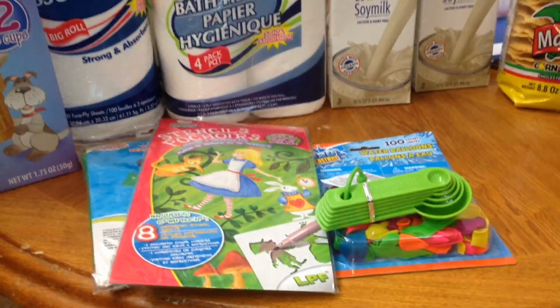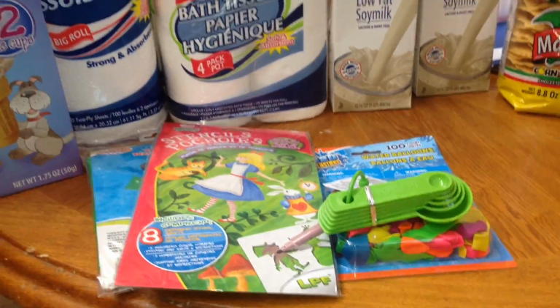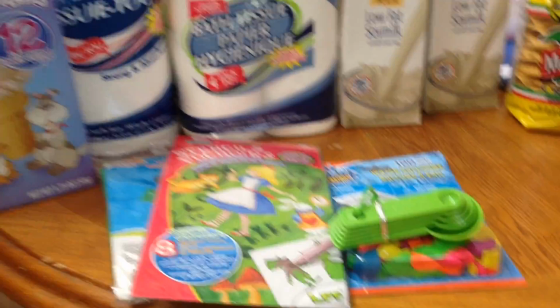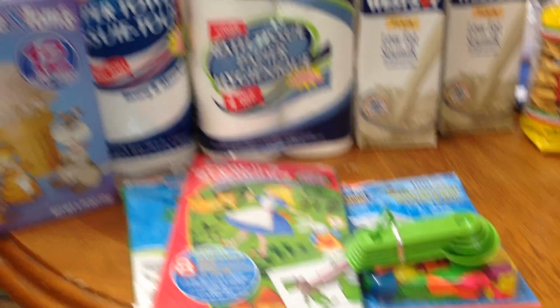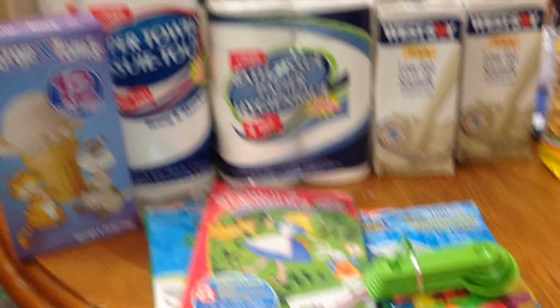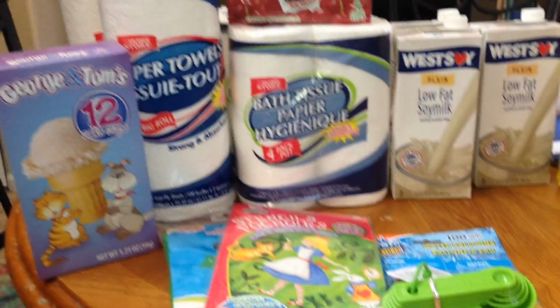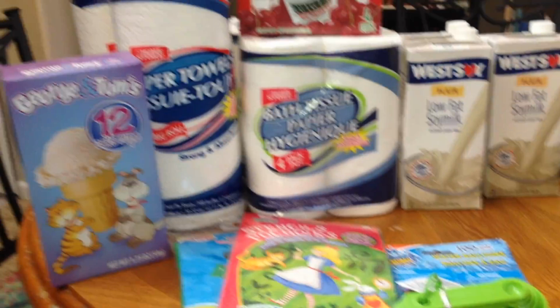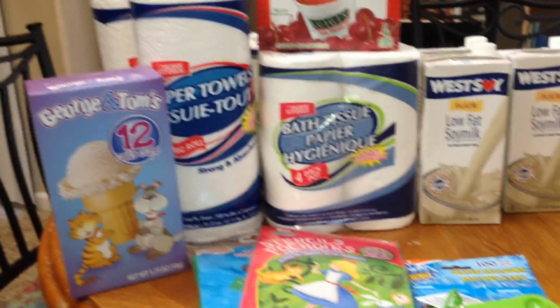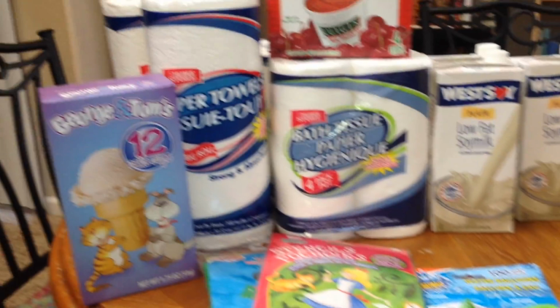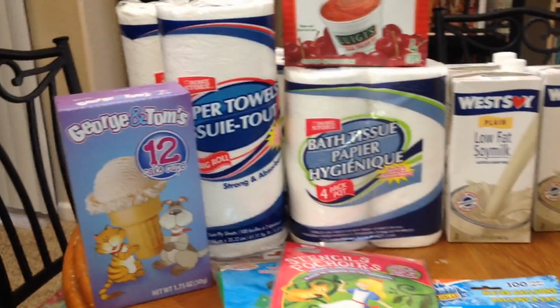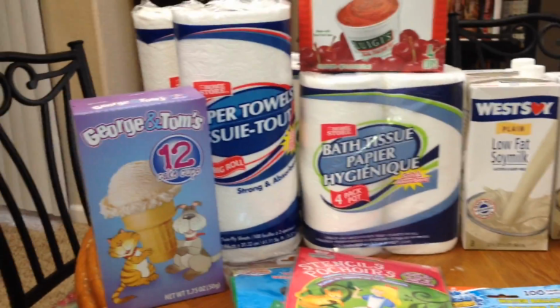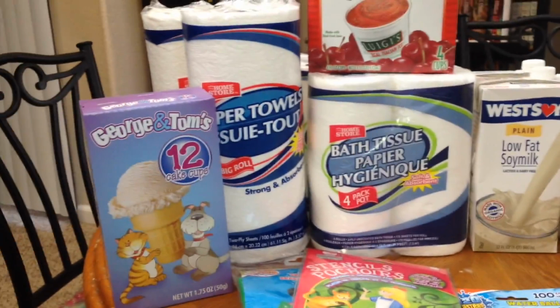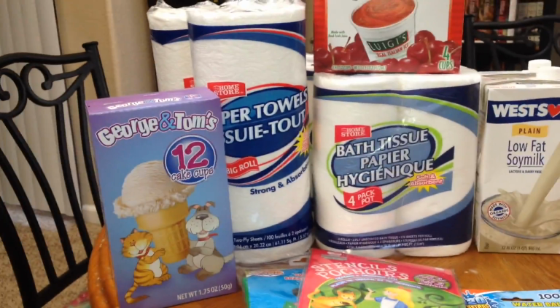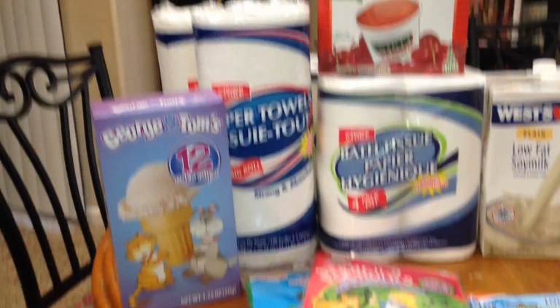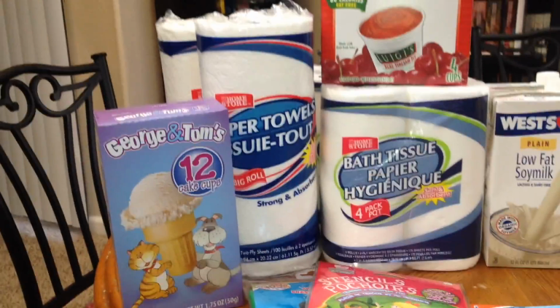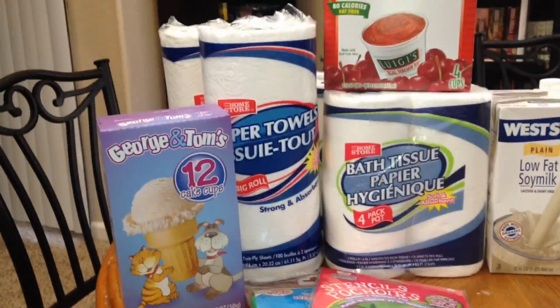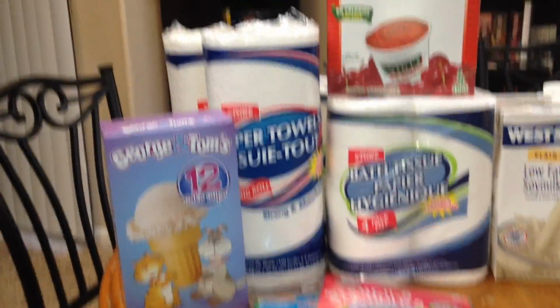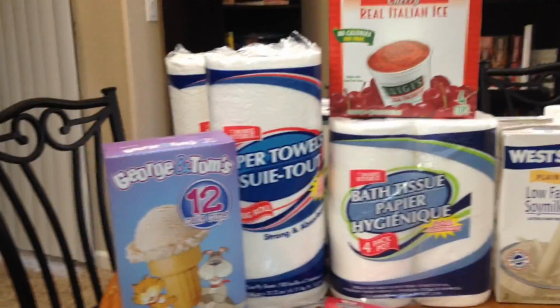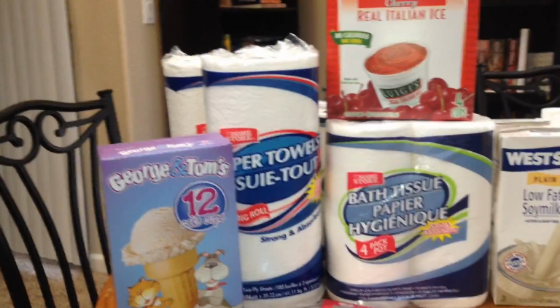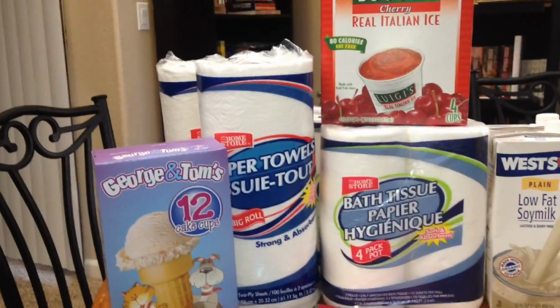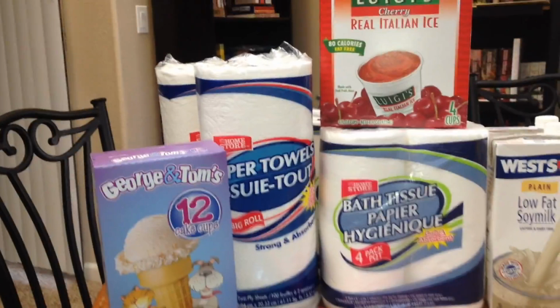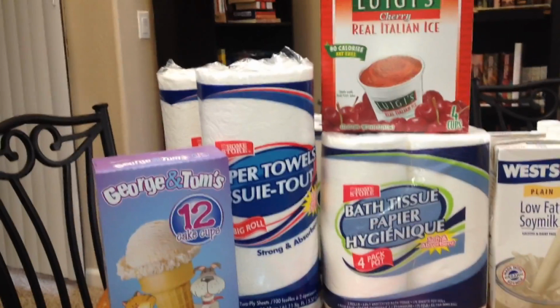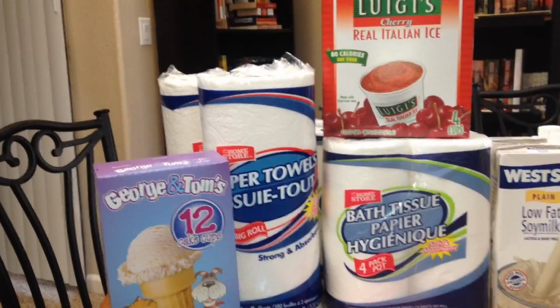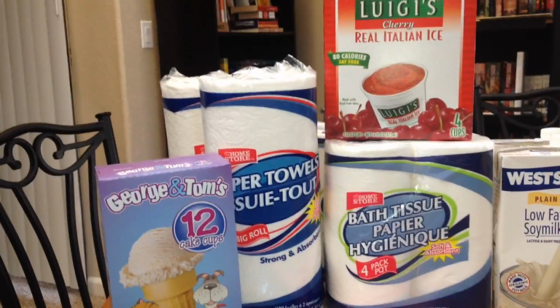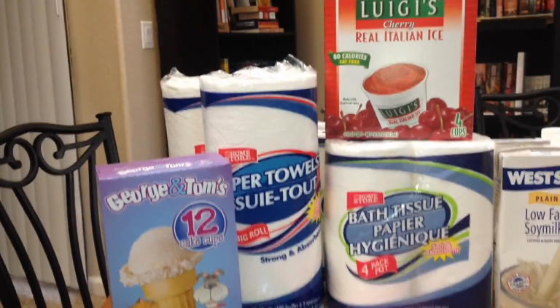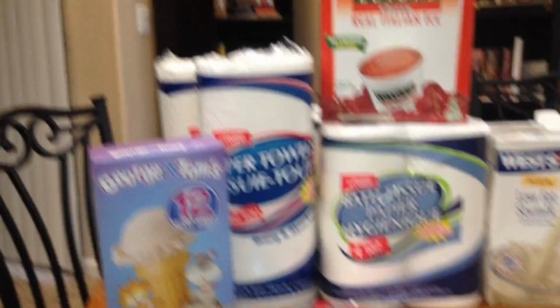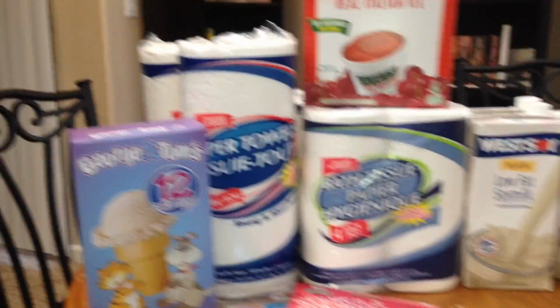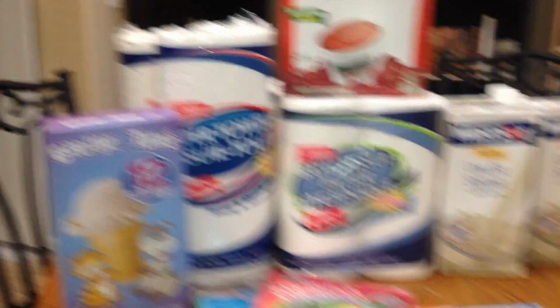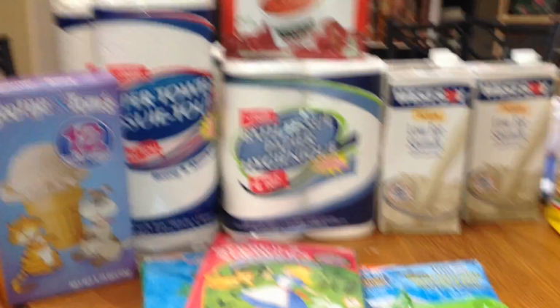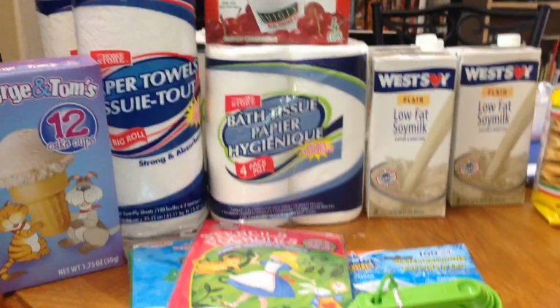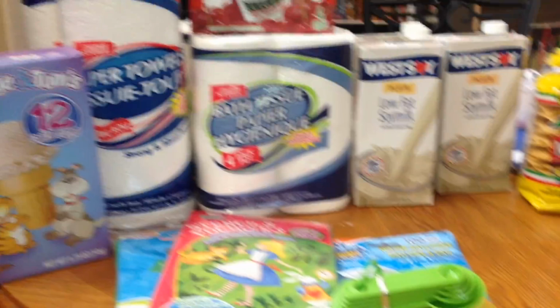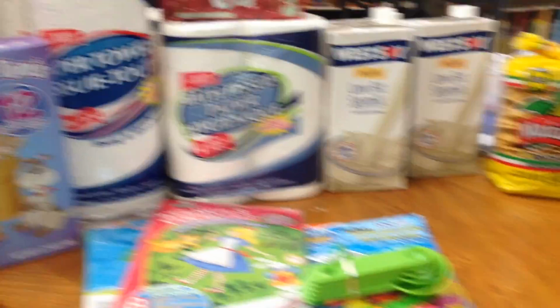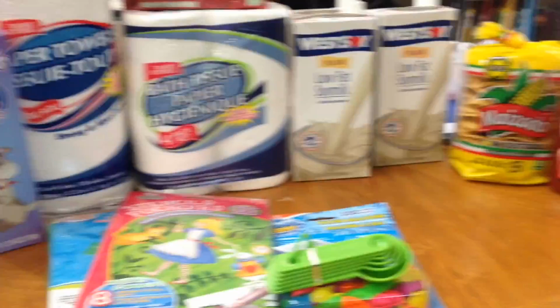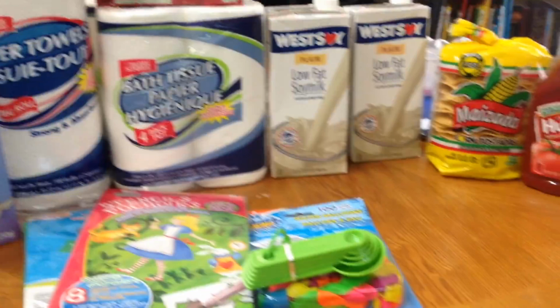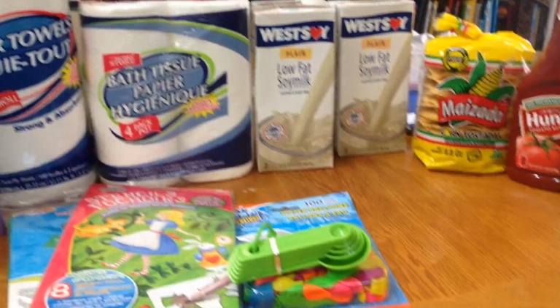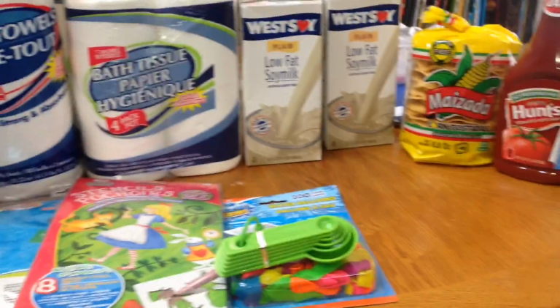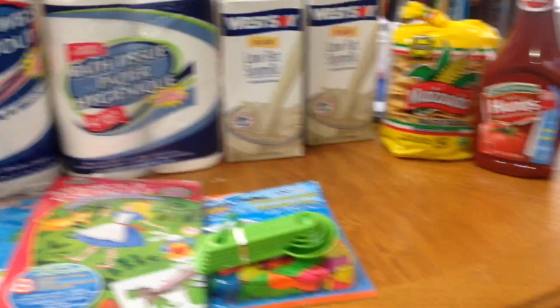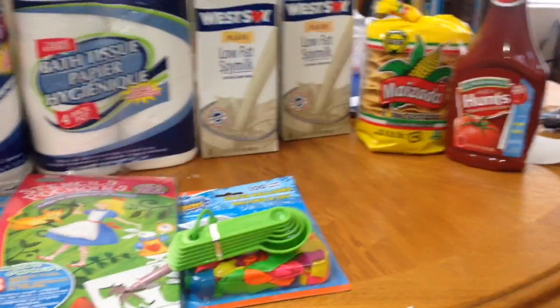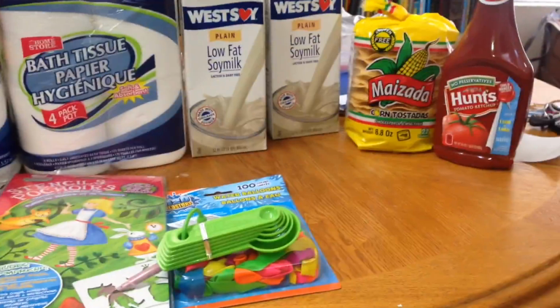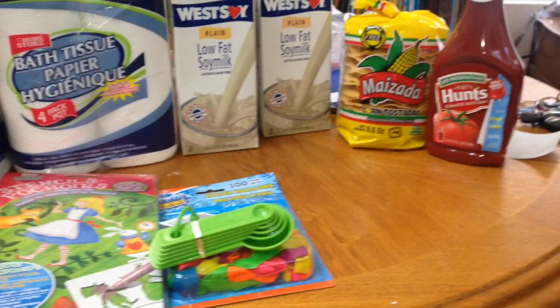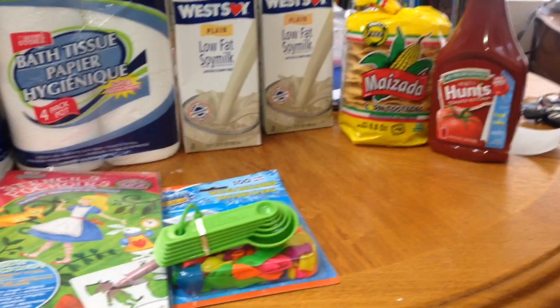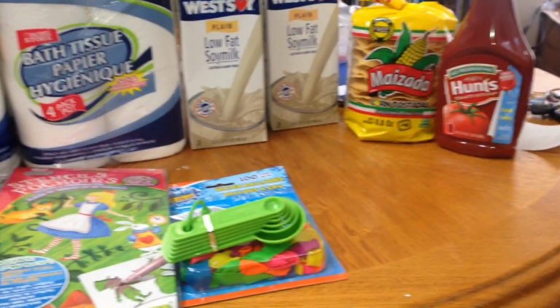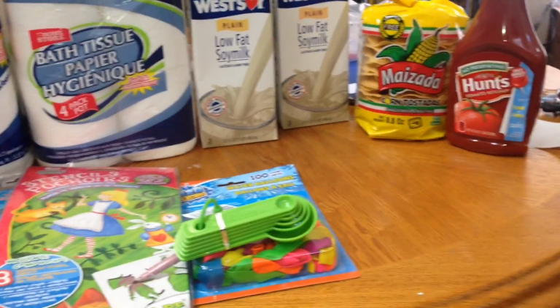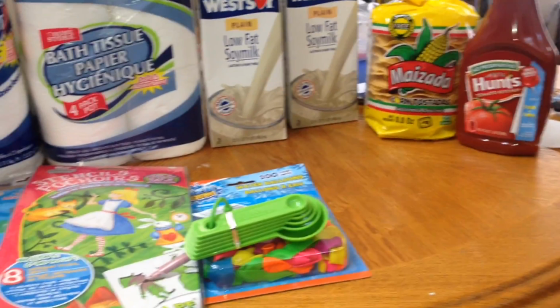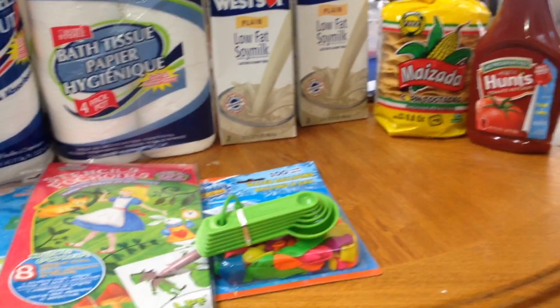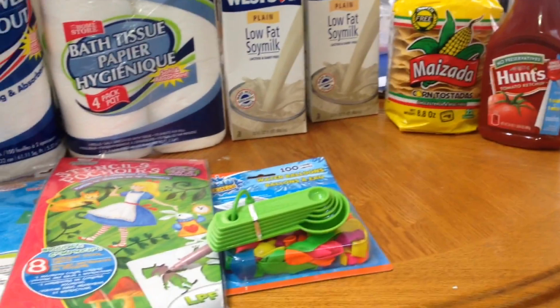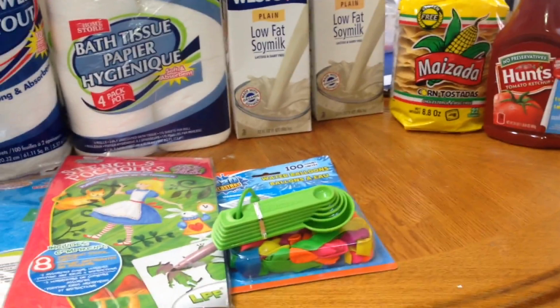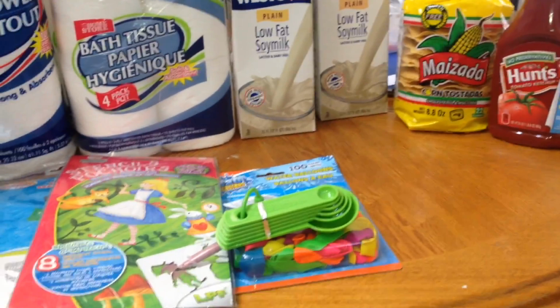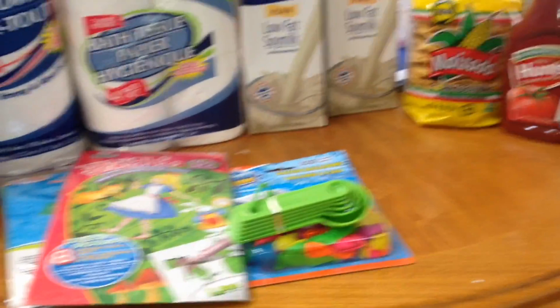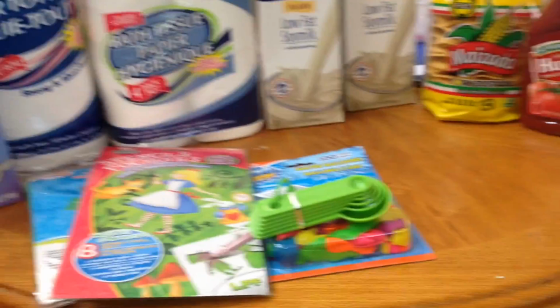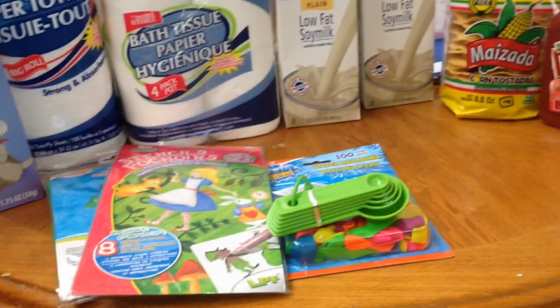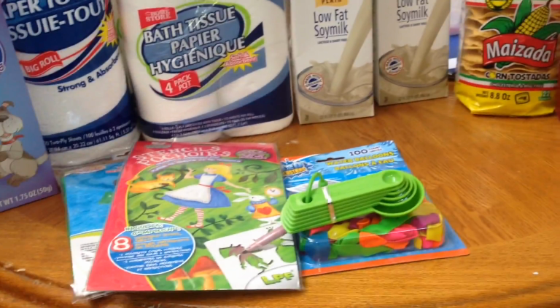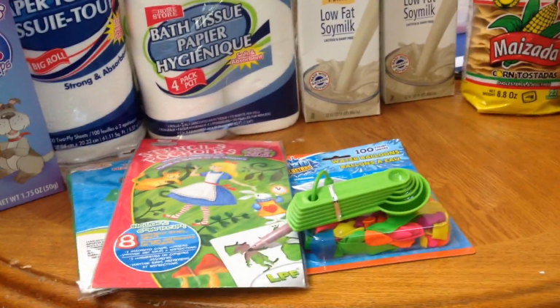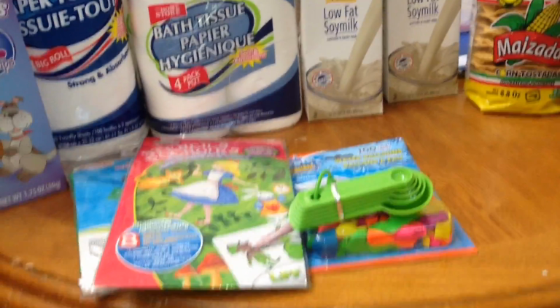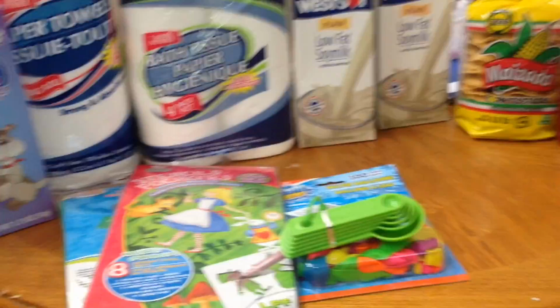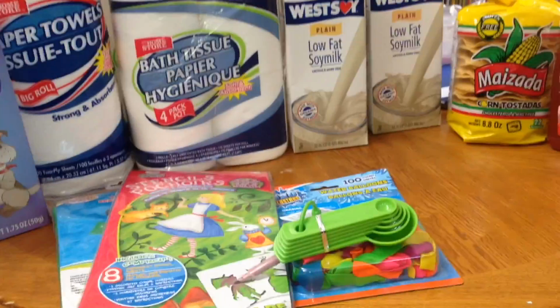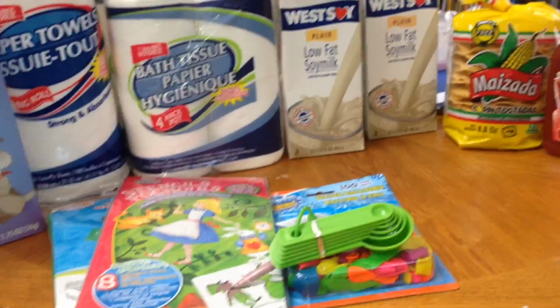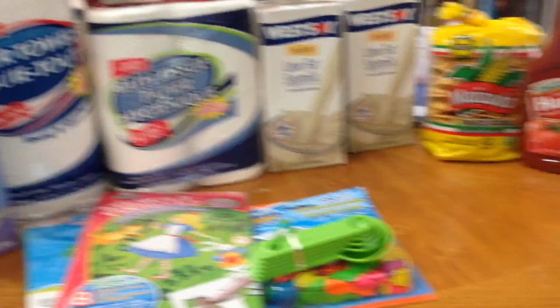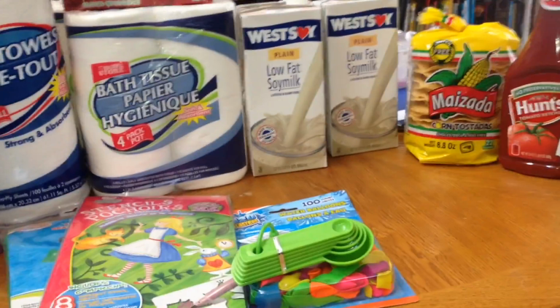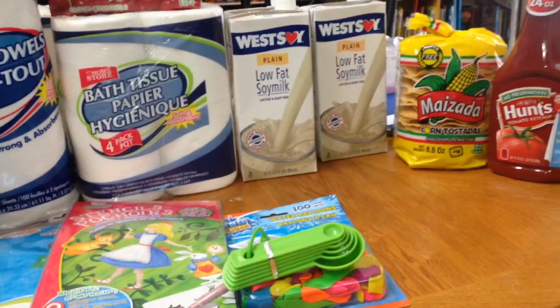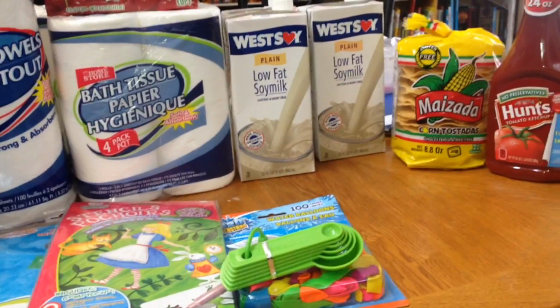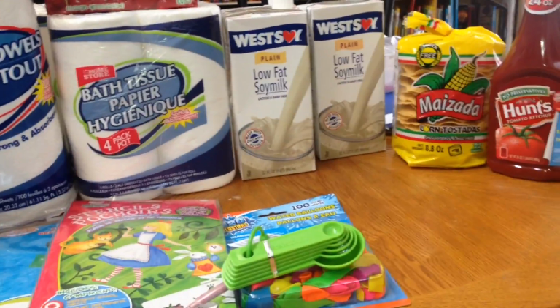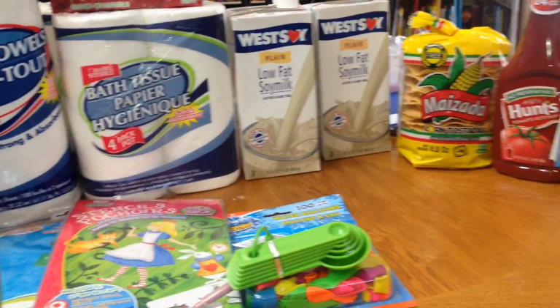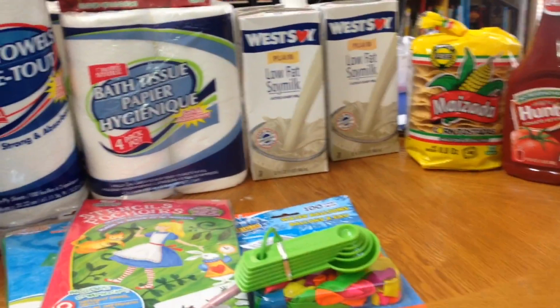So that was everything — I spent $15.65. I usually don't go to Dollar Tree so I just thought I'd share.